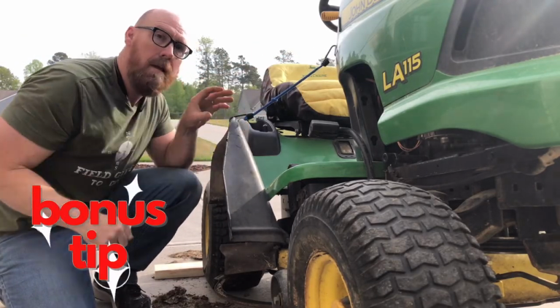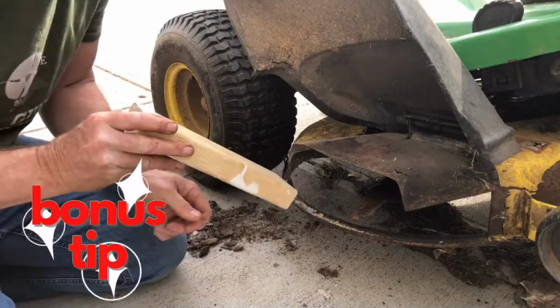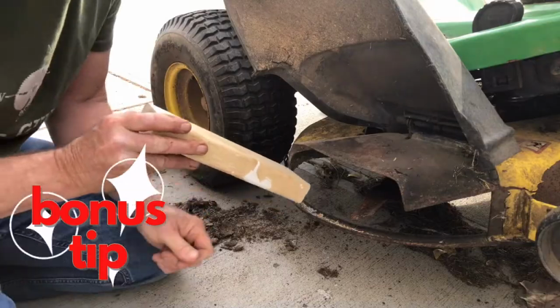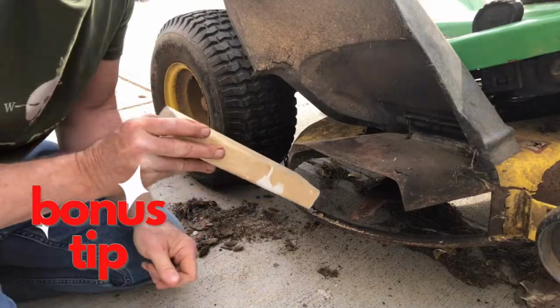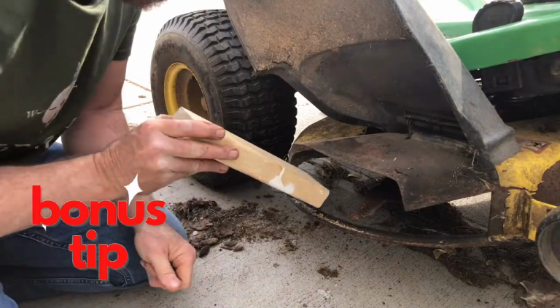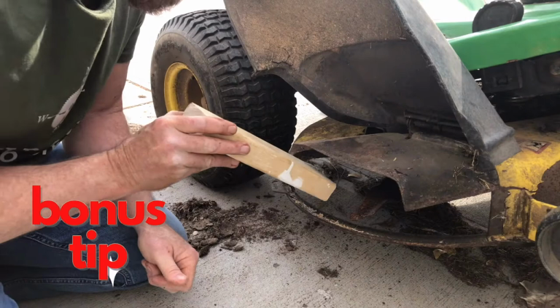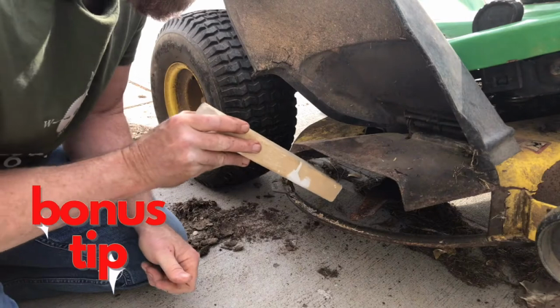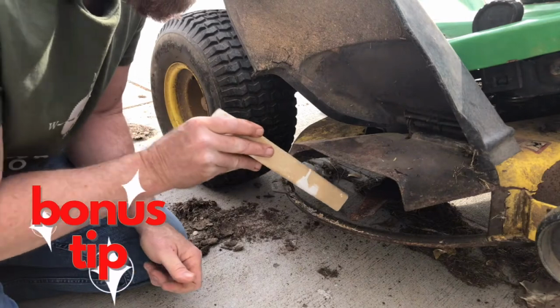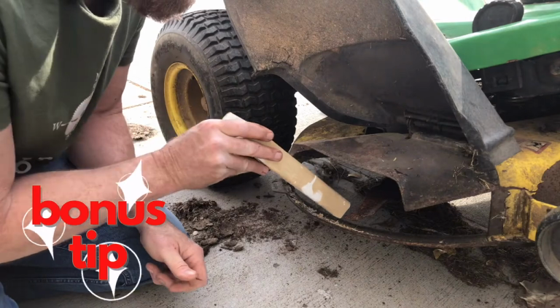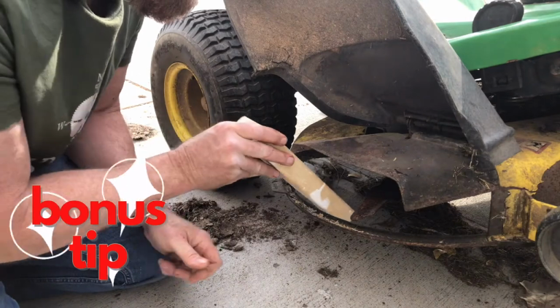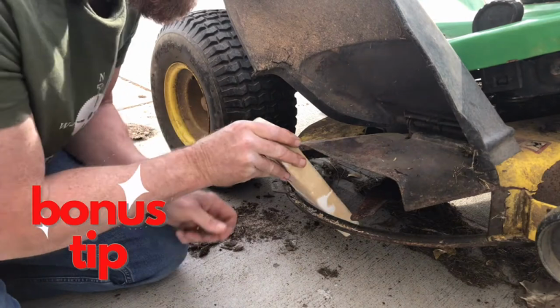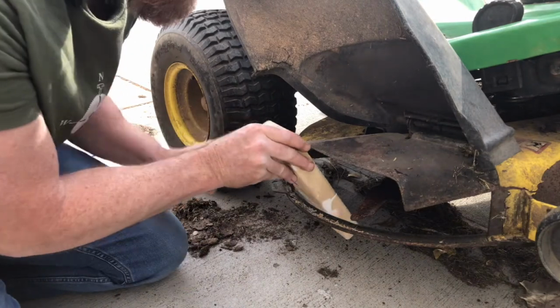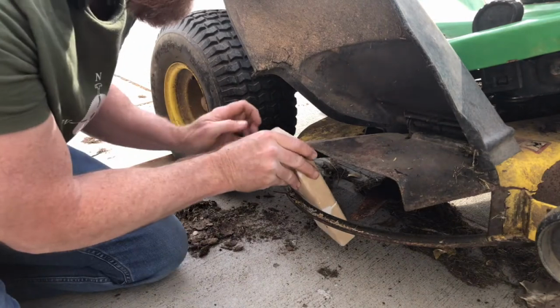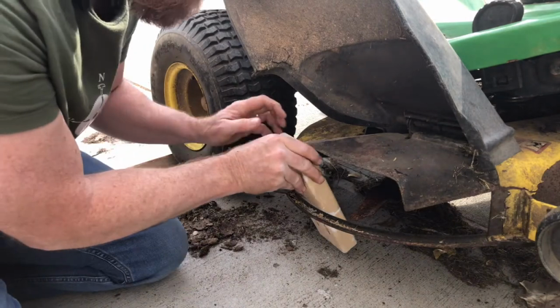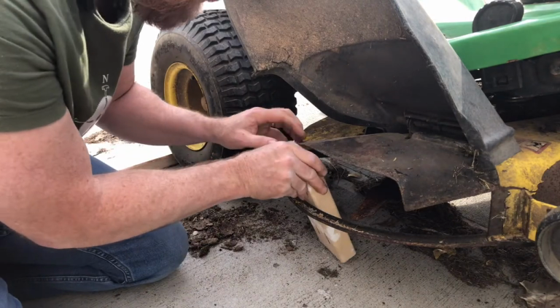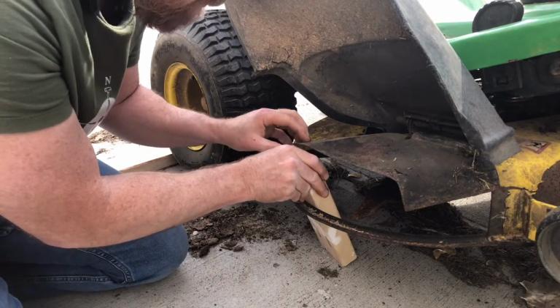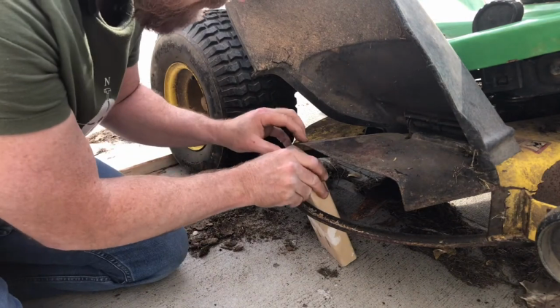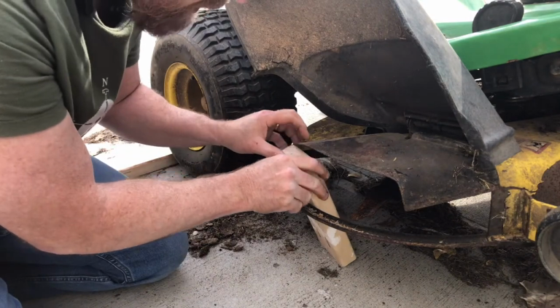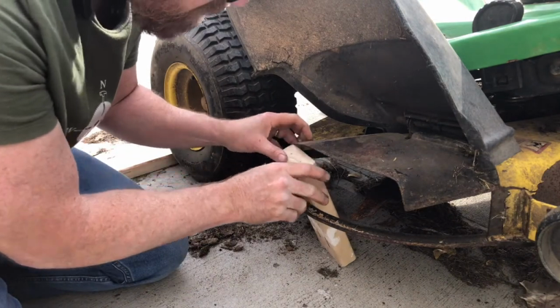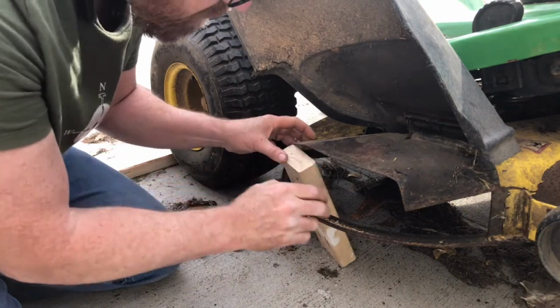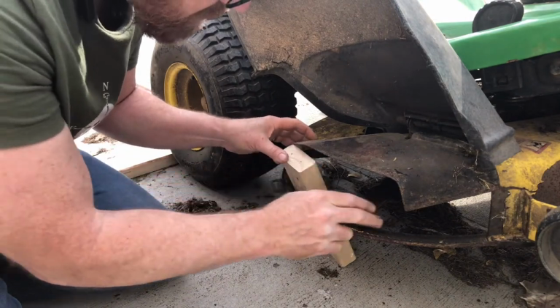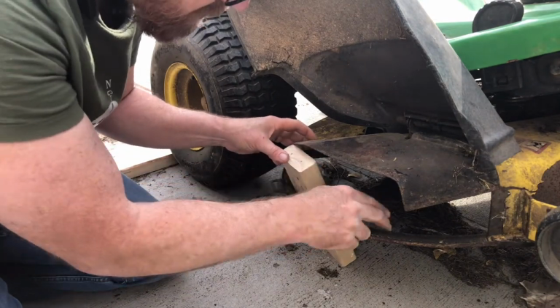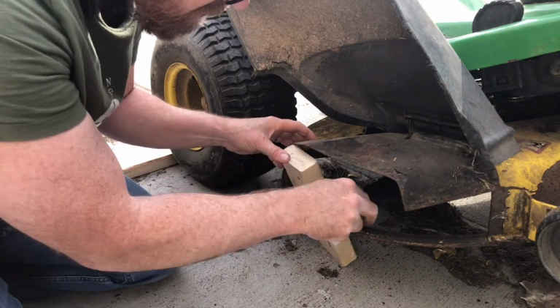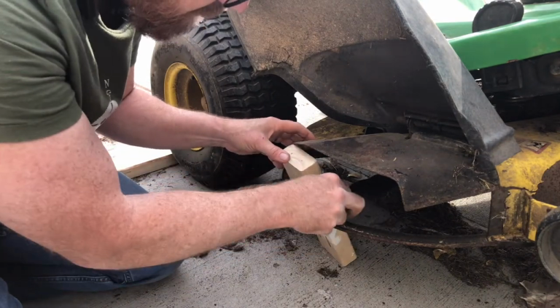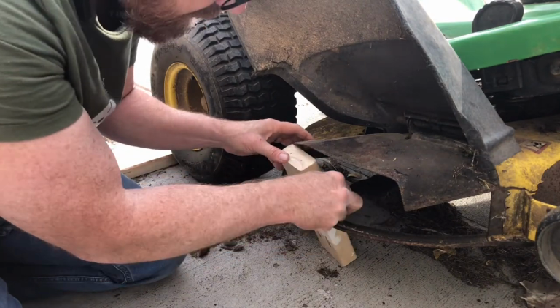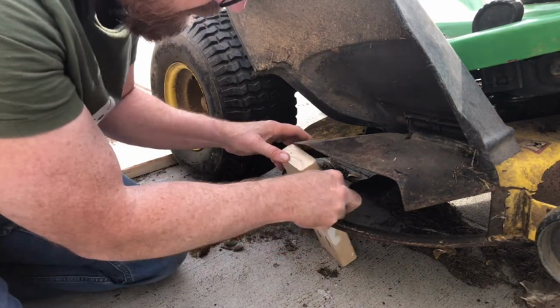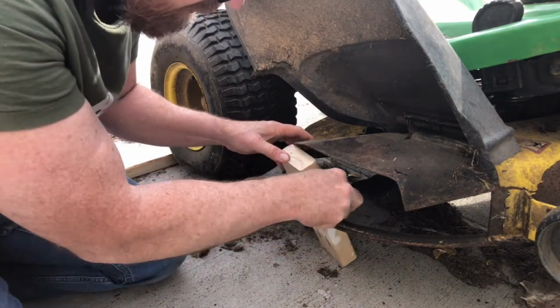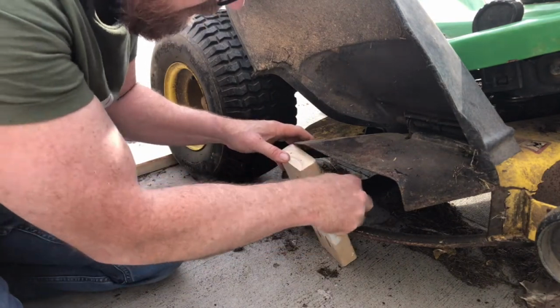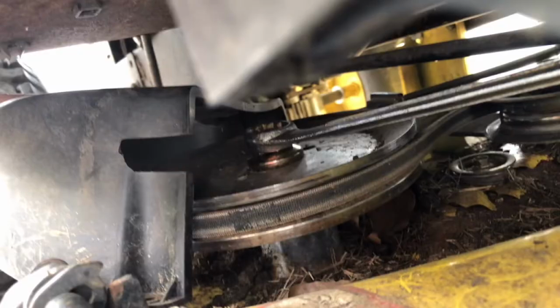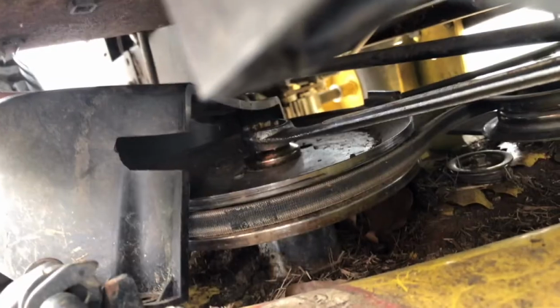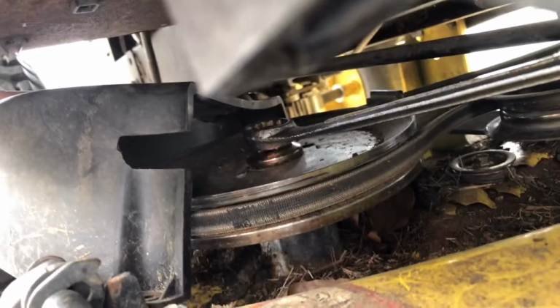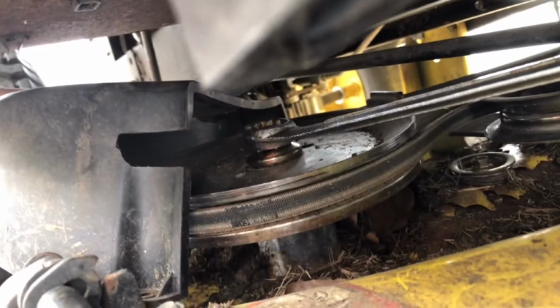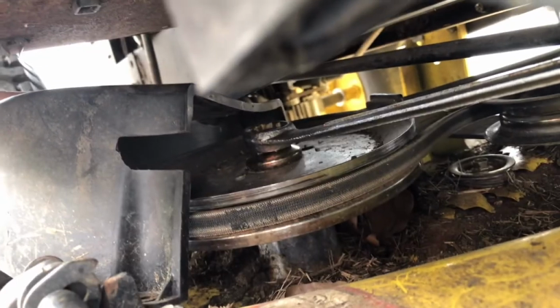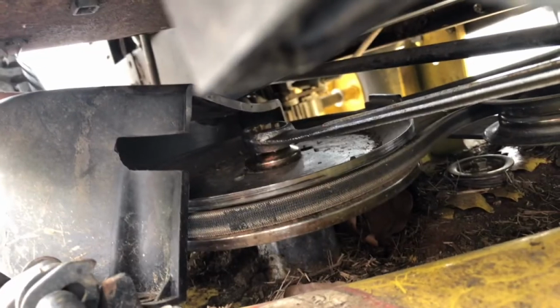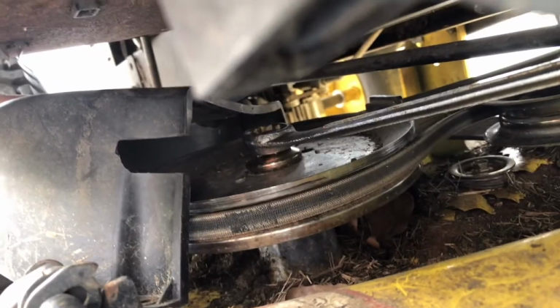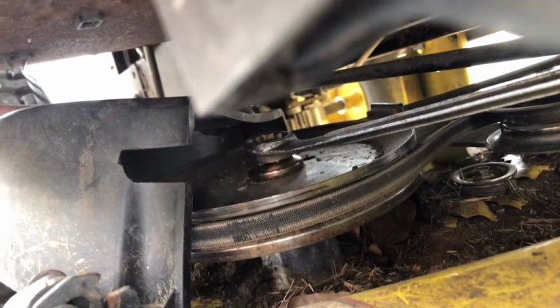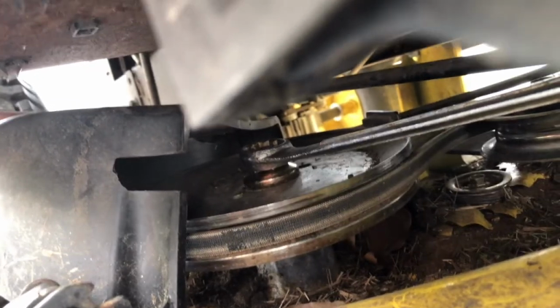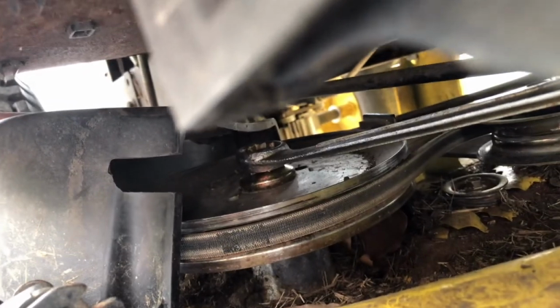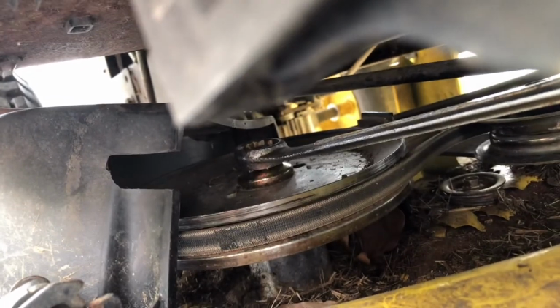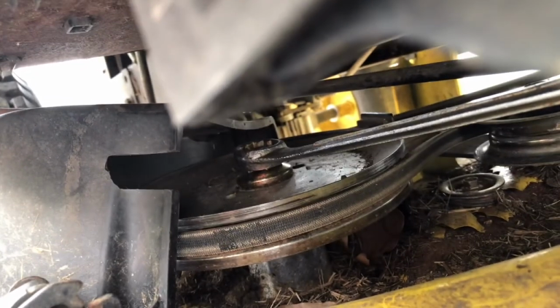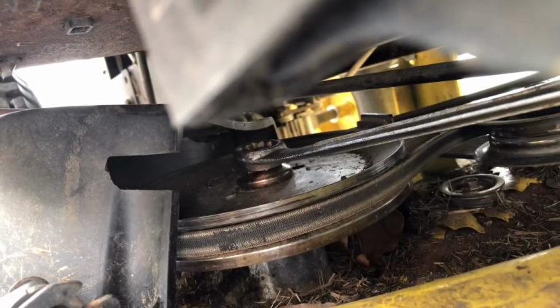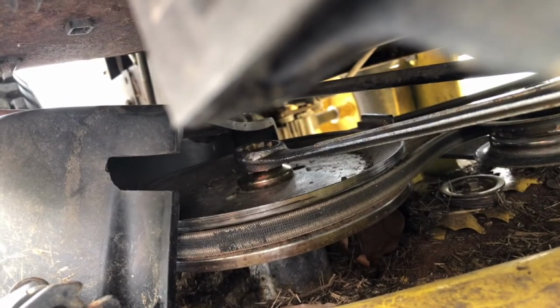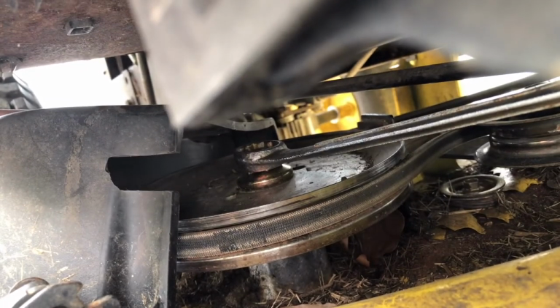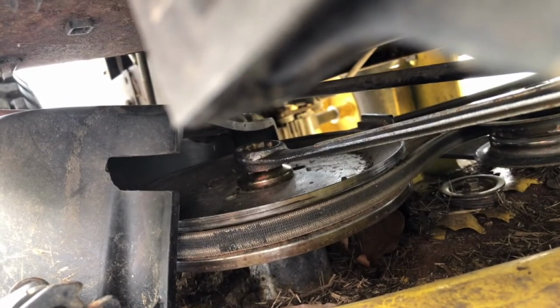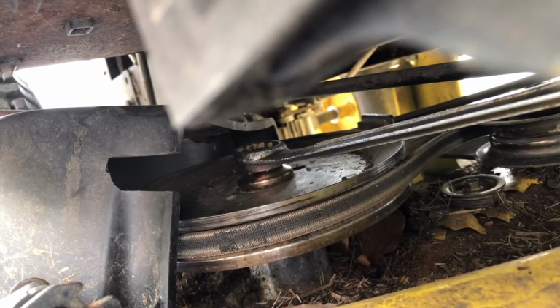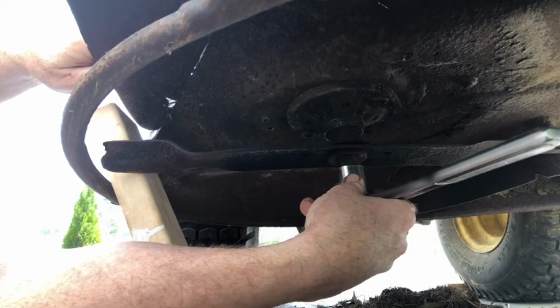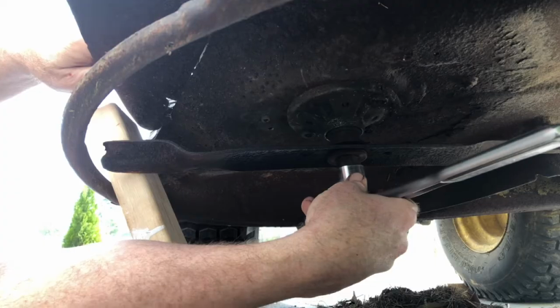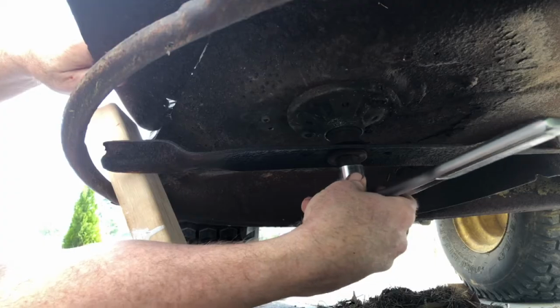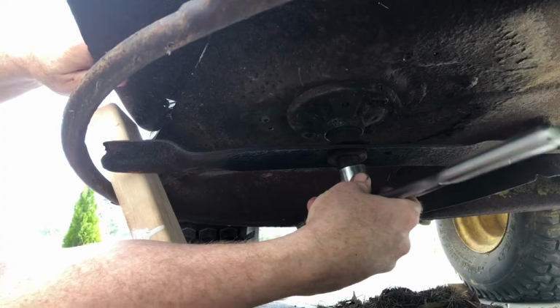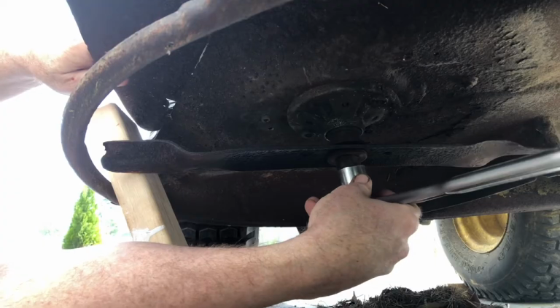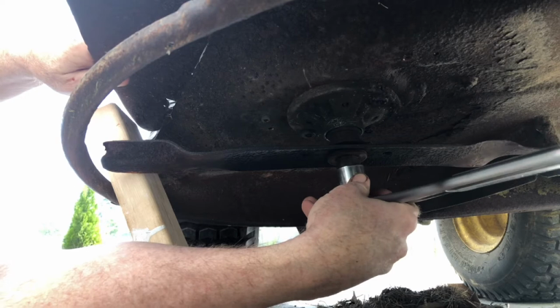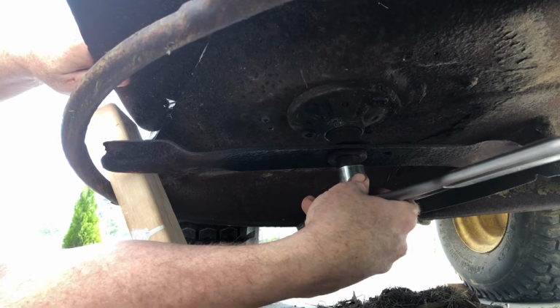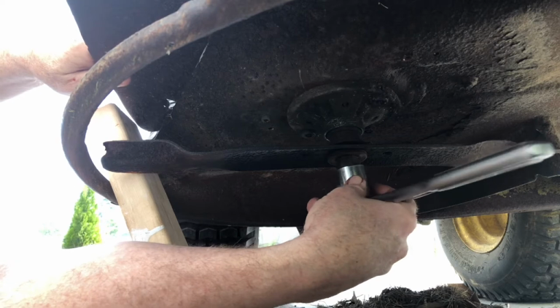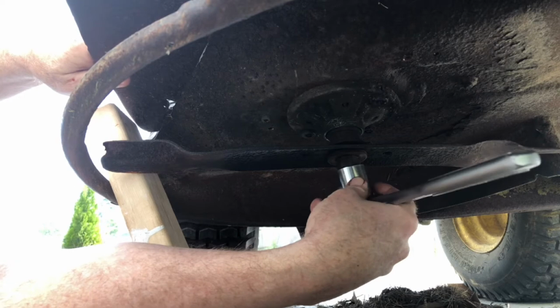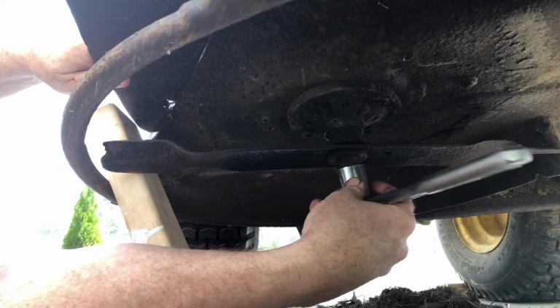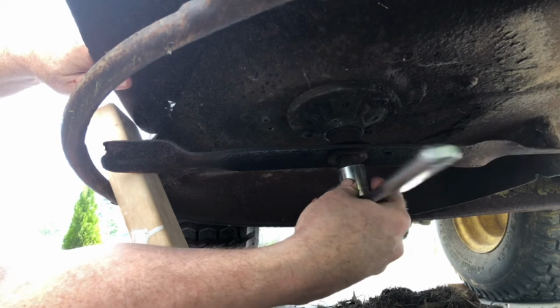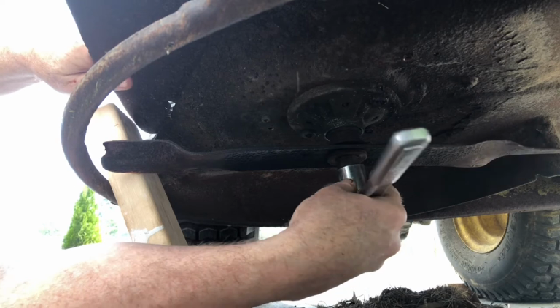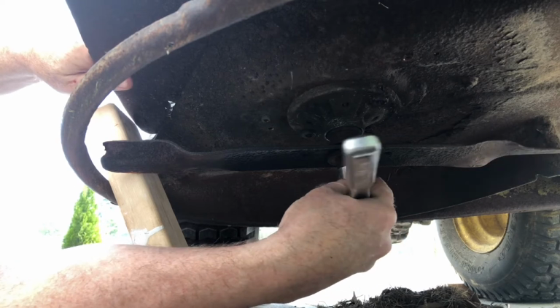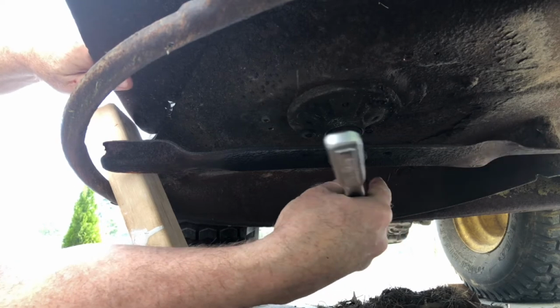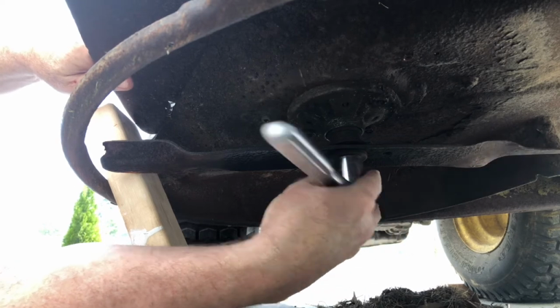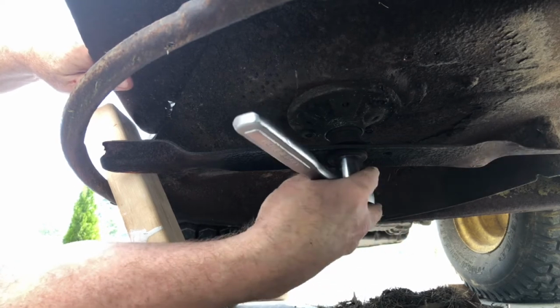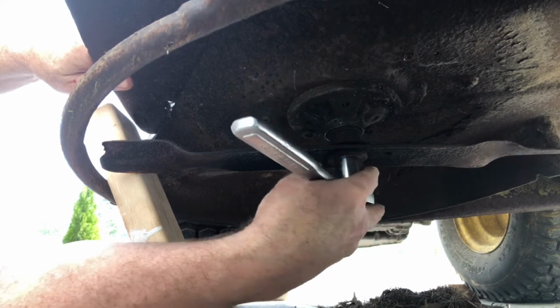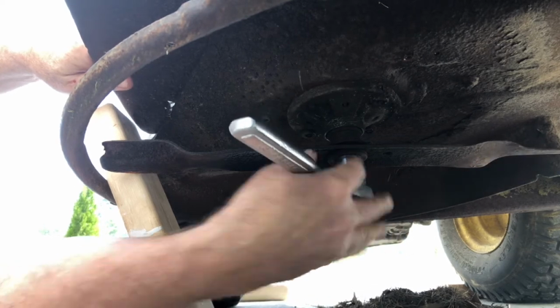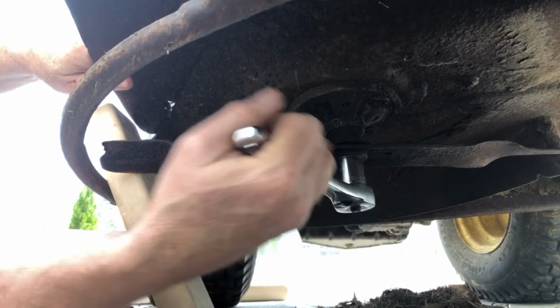On this side I didn't need the C-clamp — the block of wood was just the right length. Then with the wrench on top and the blade chalked to the right length, I can loosen it.